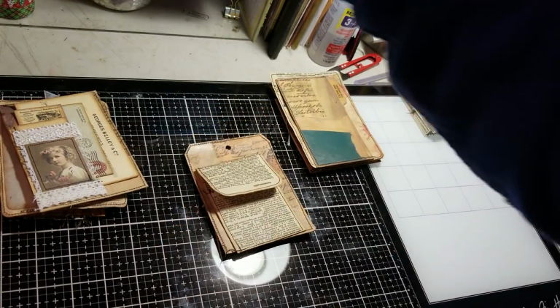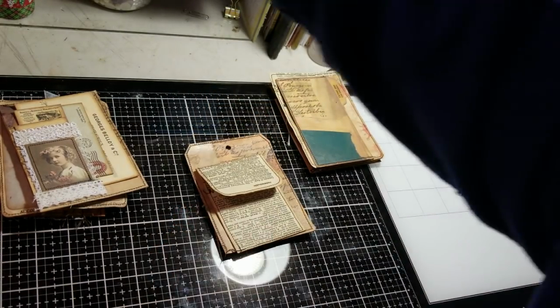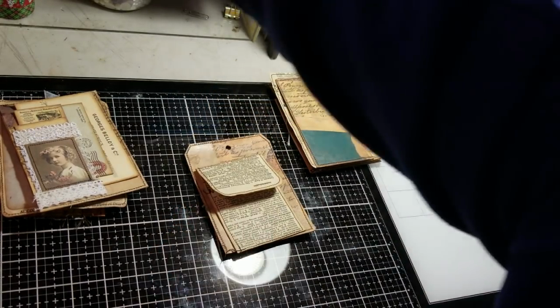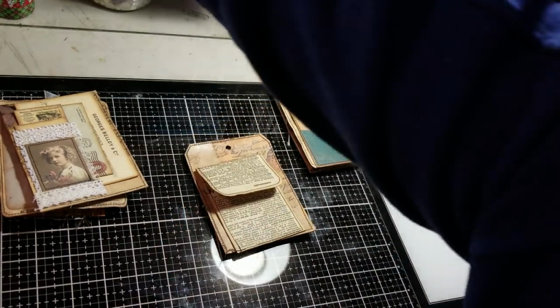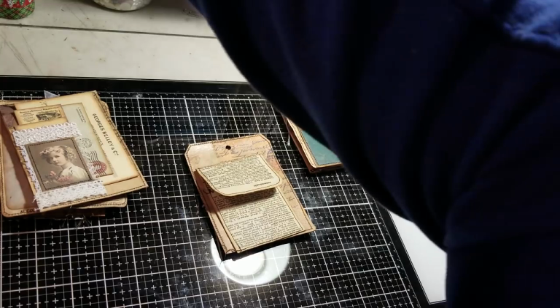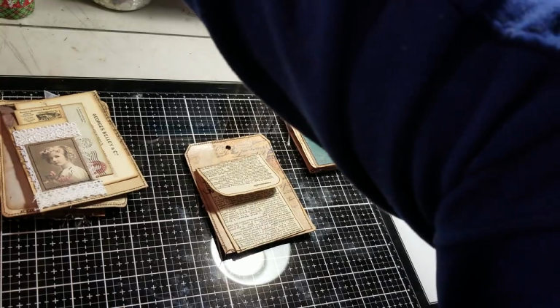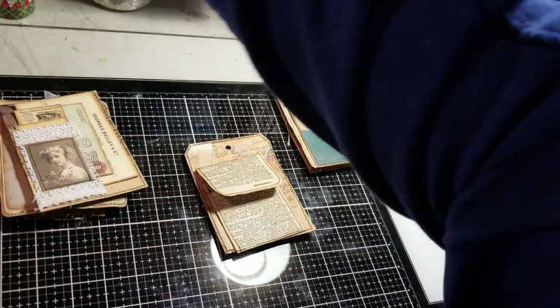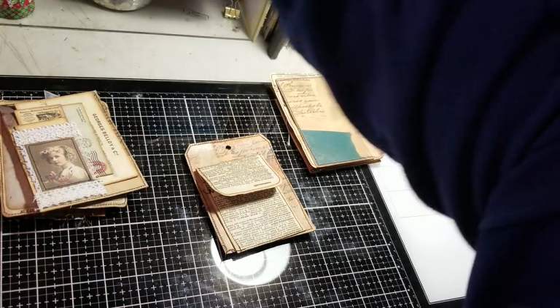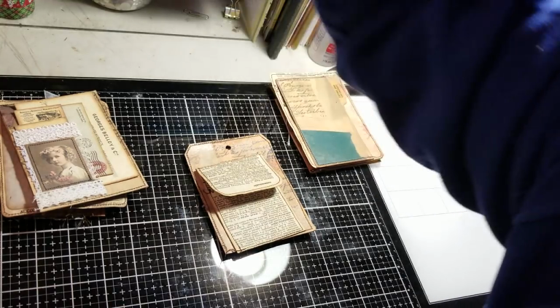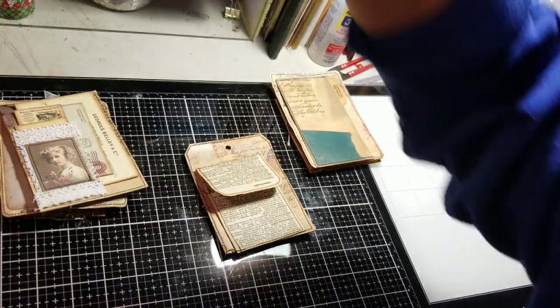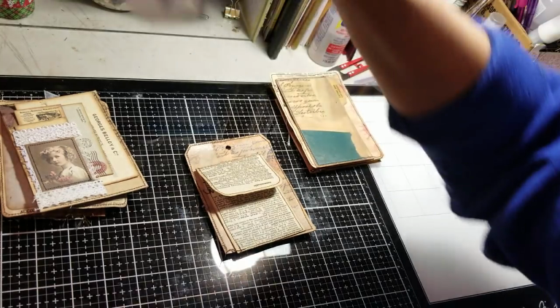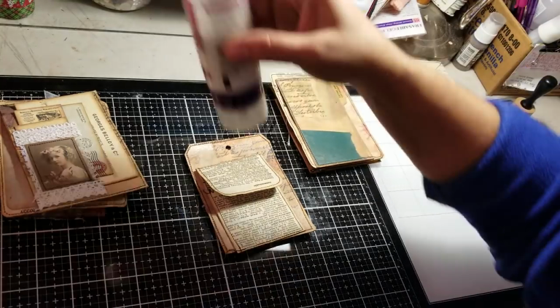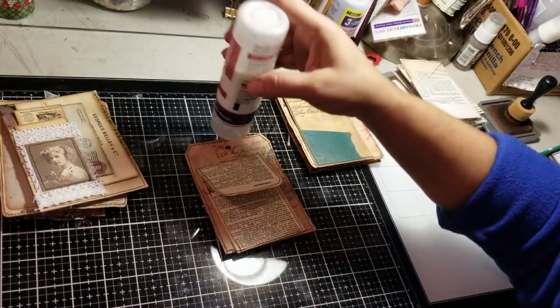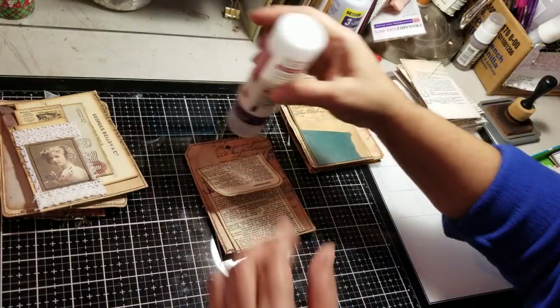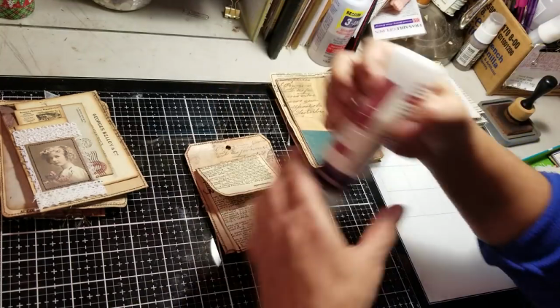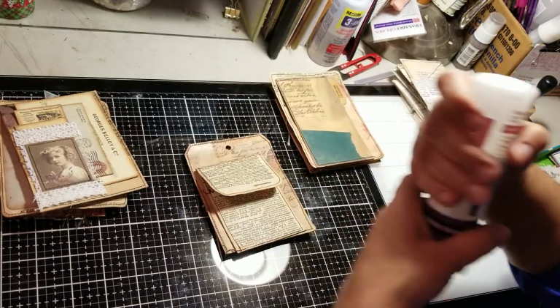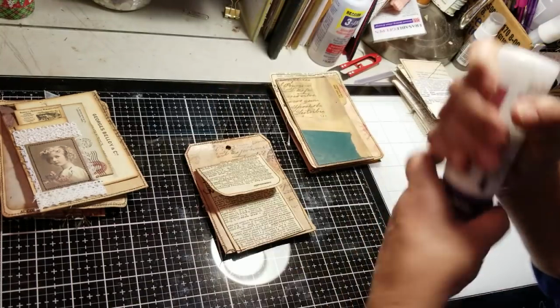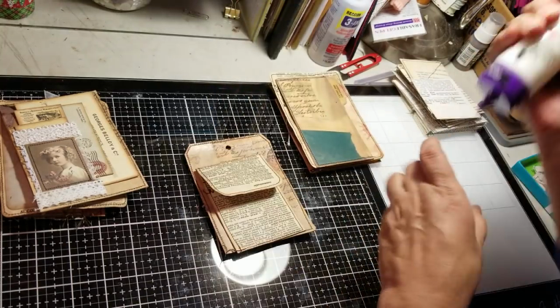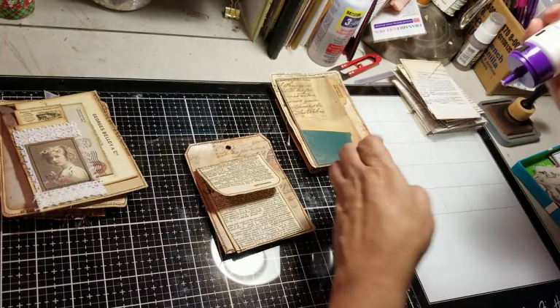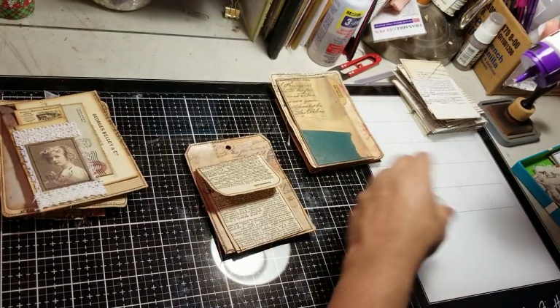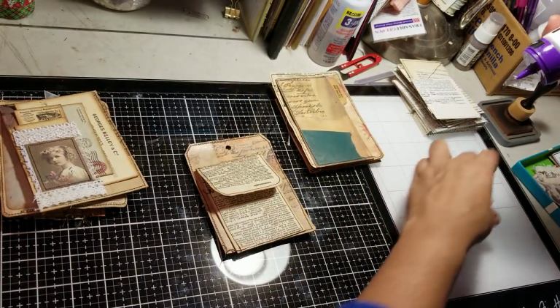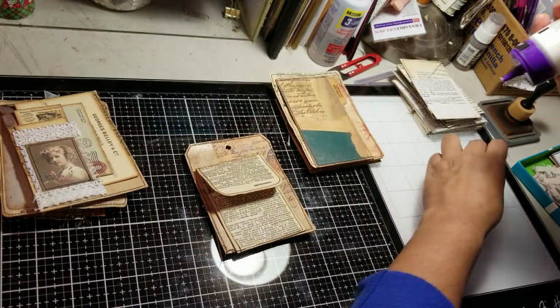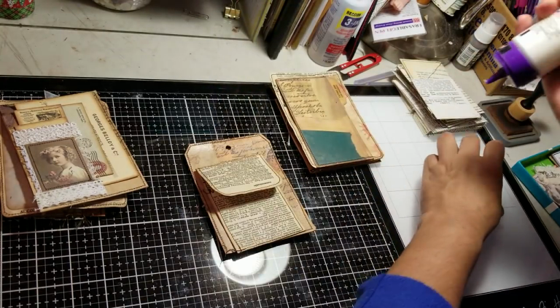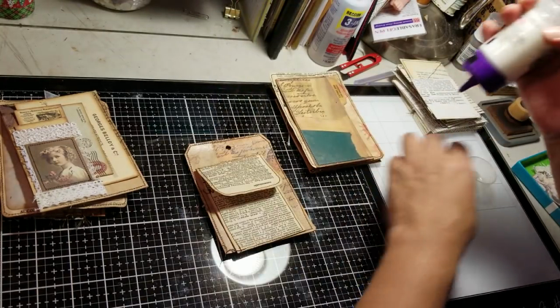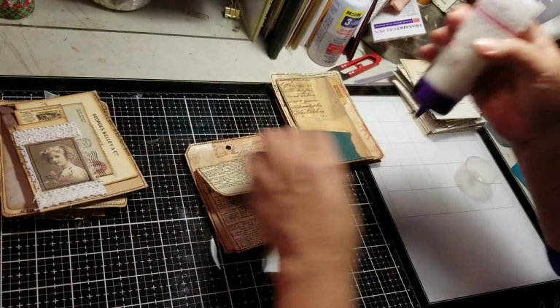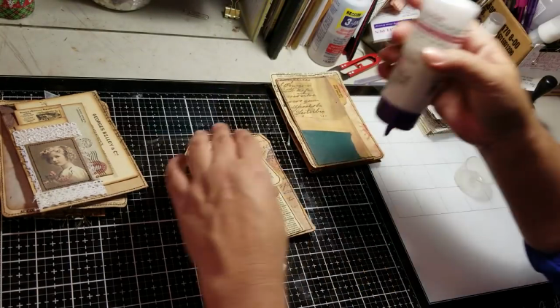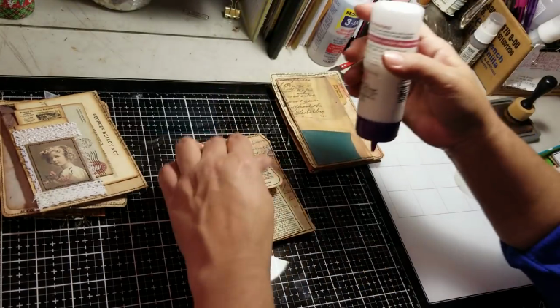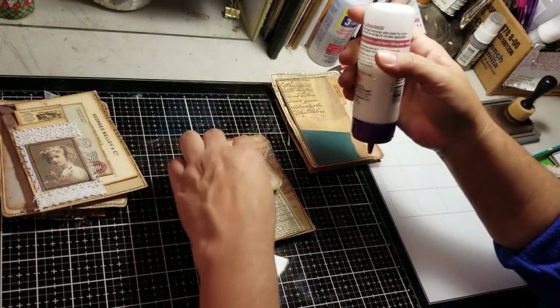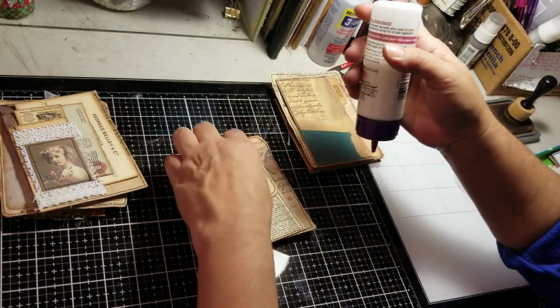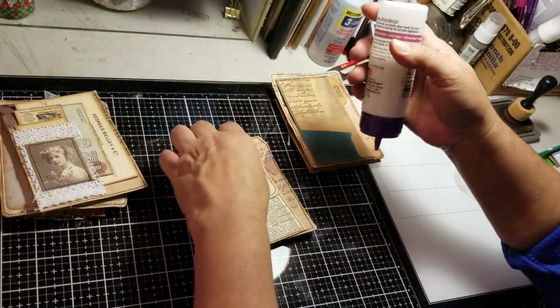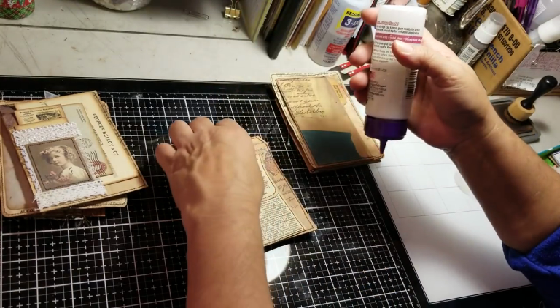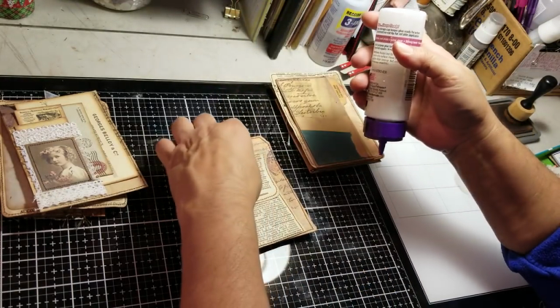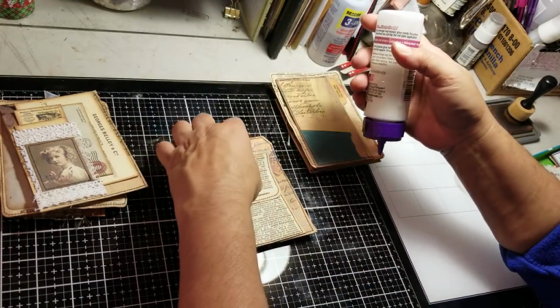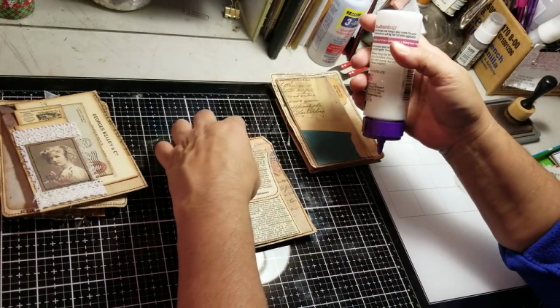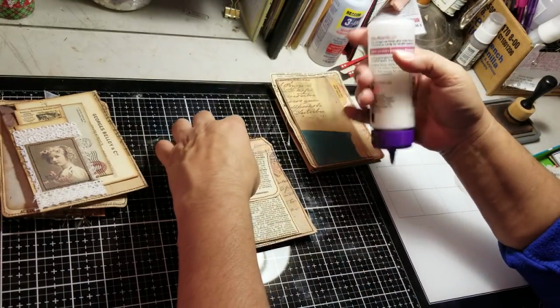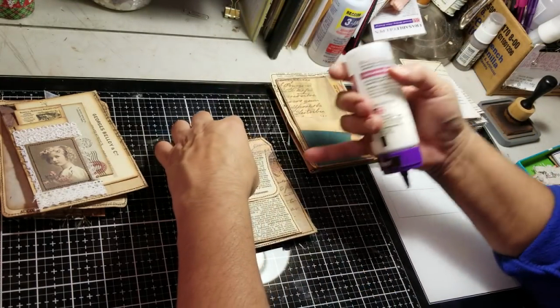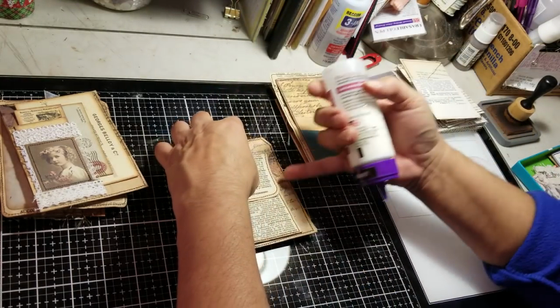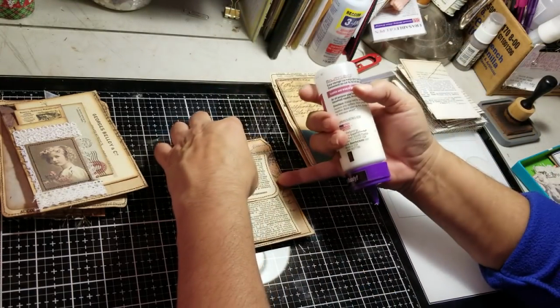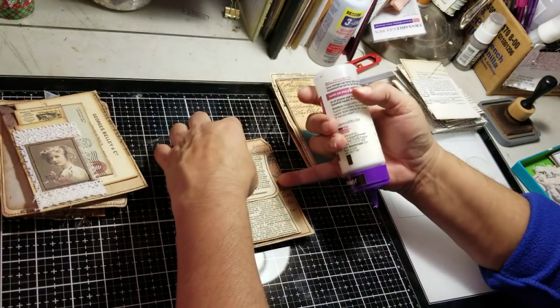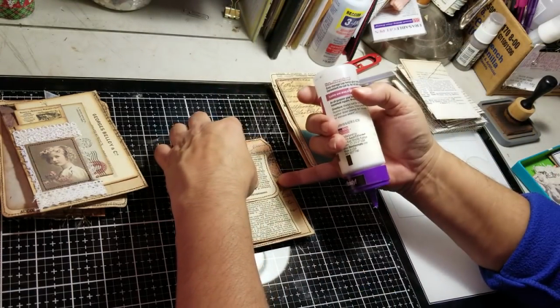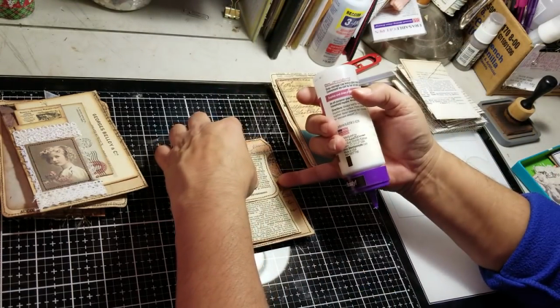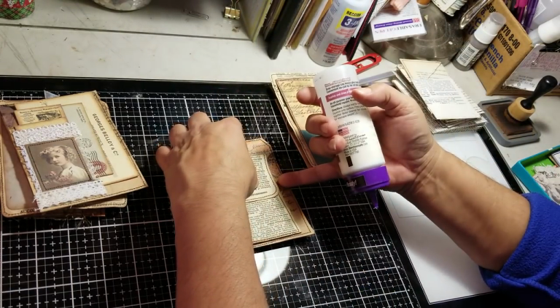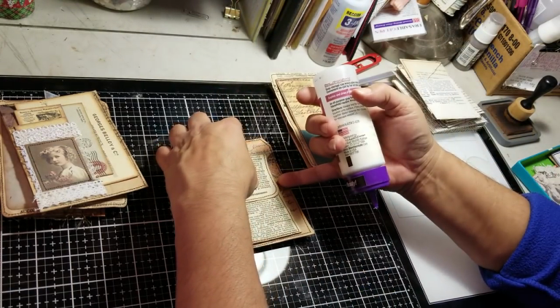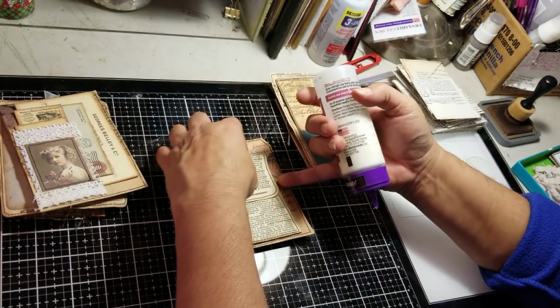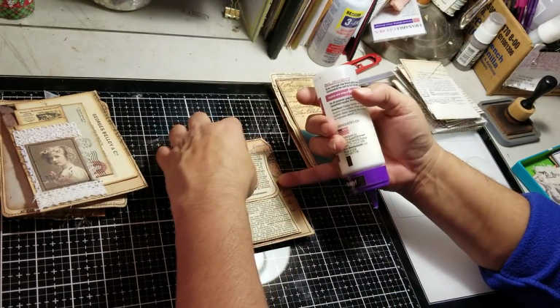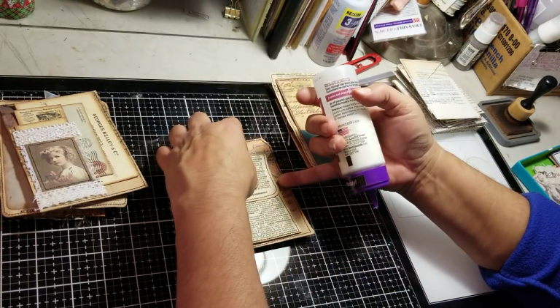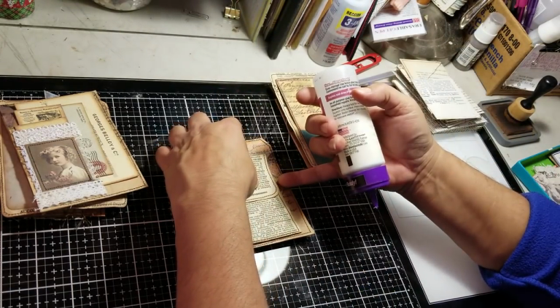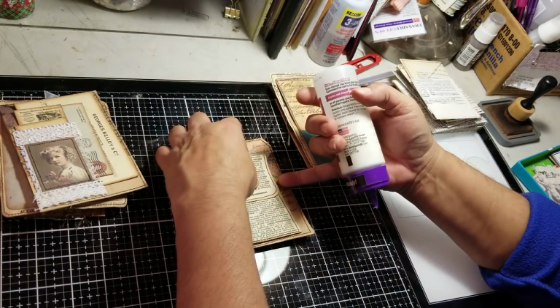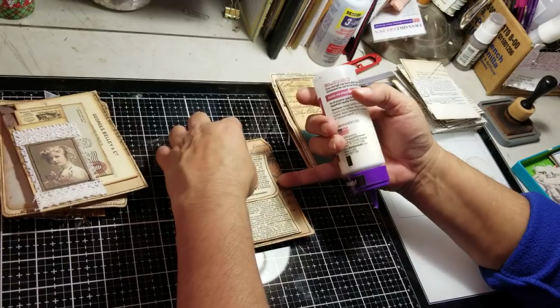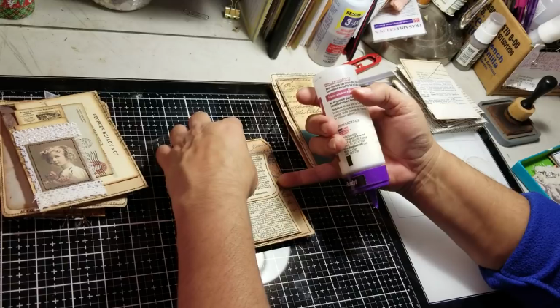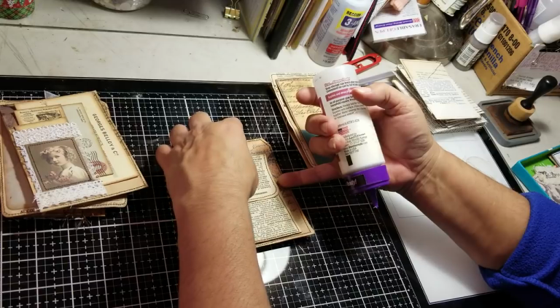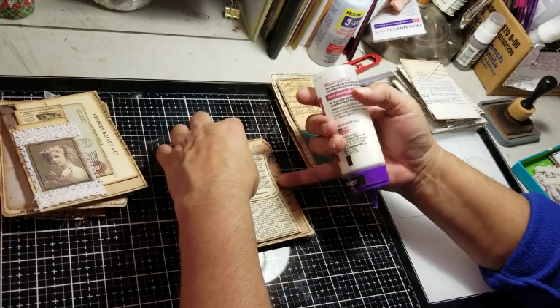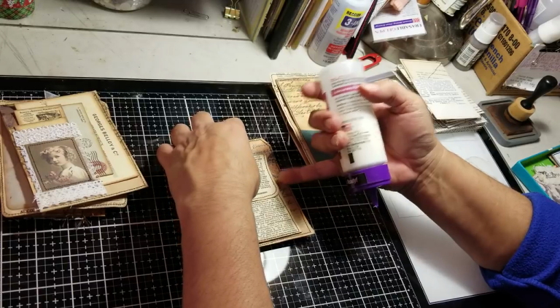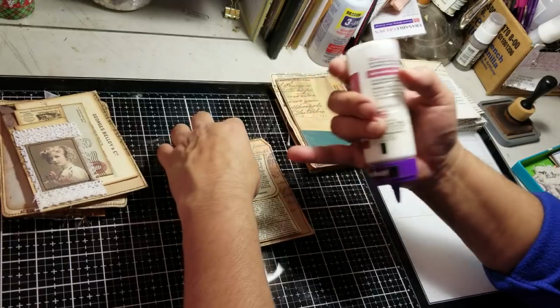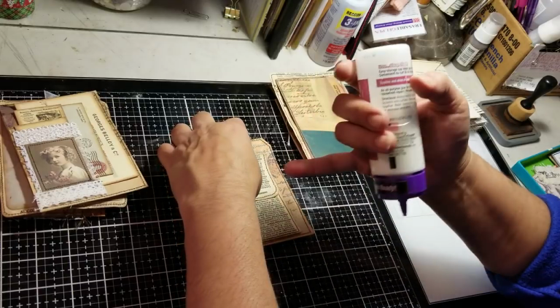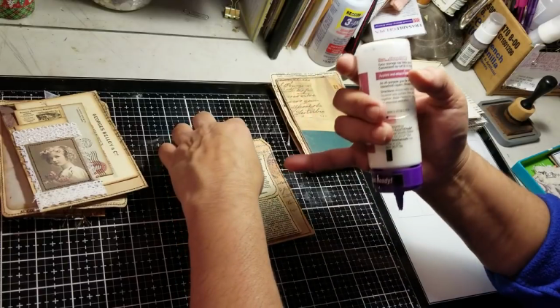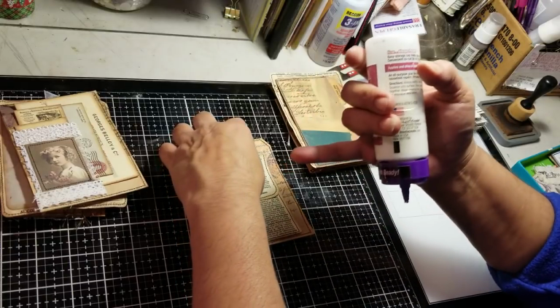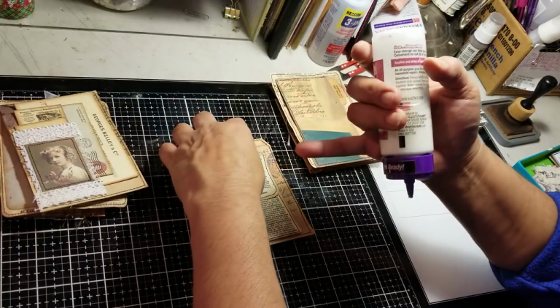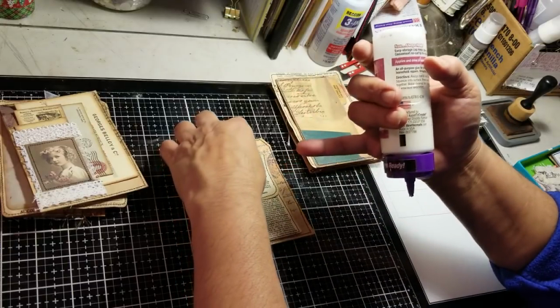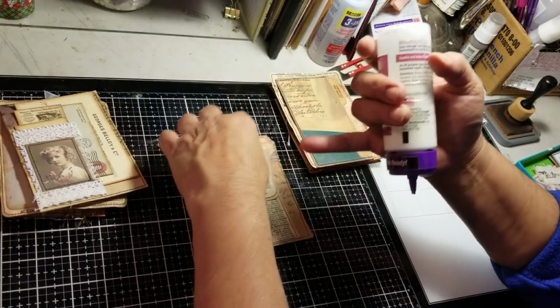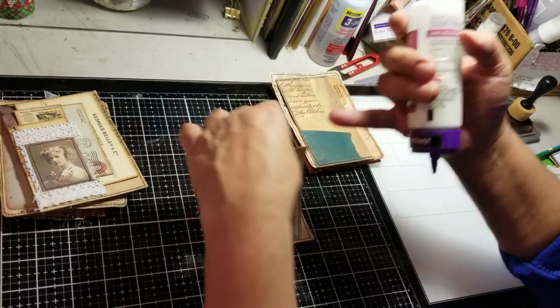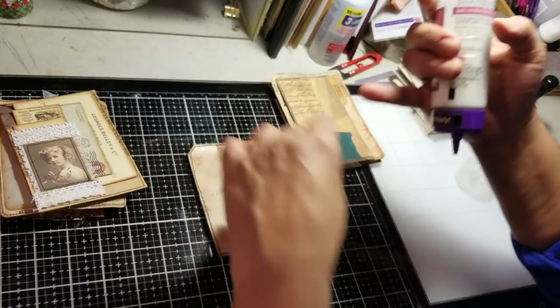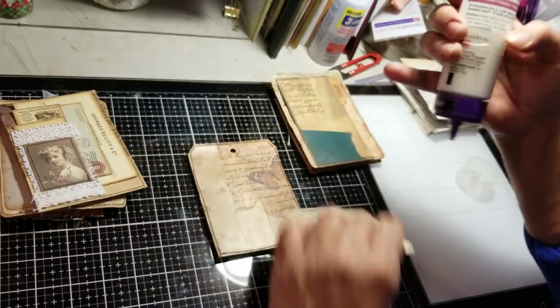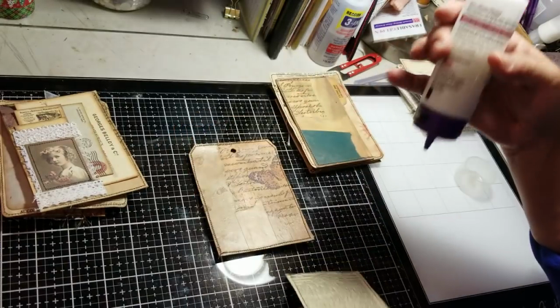Let me get my glue. If the holes are here, my tuck needs to be on that side.